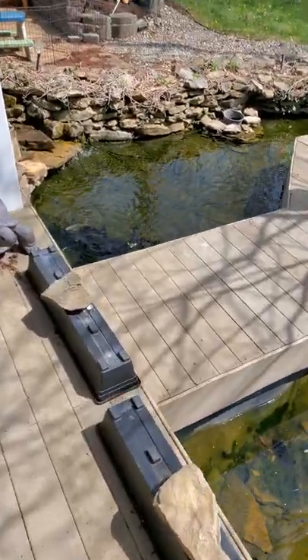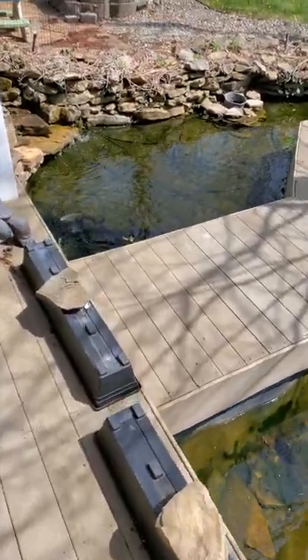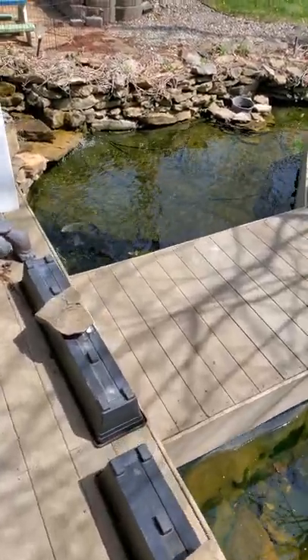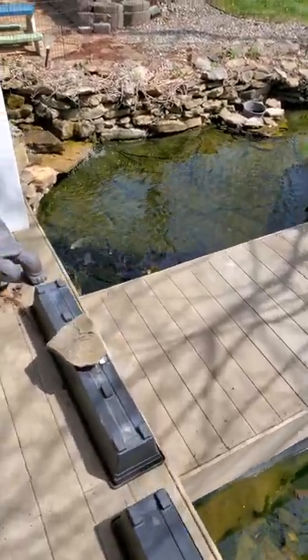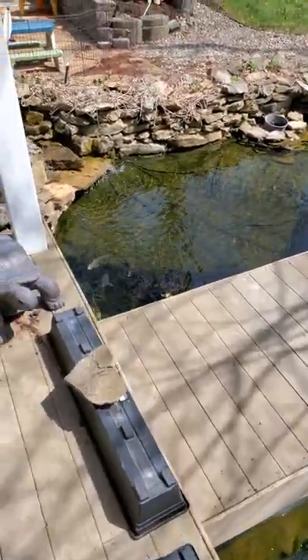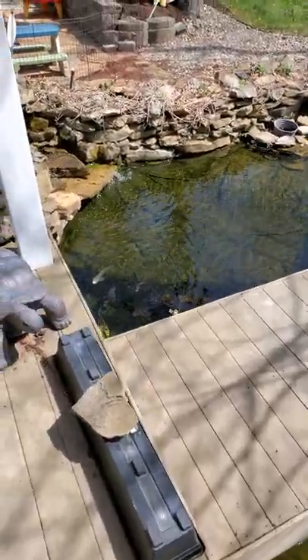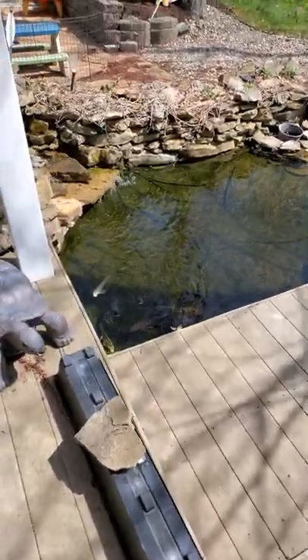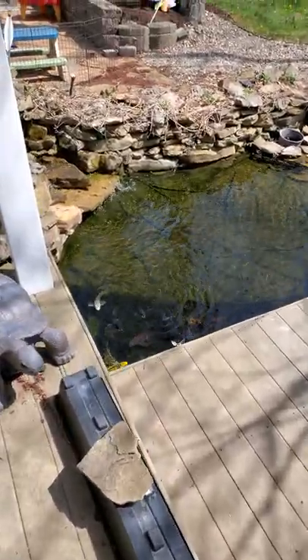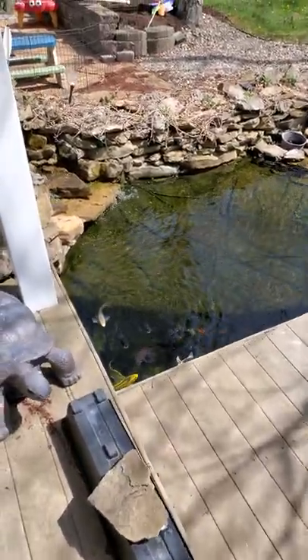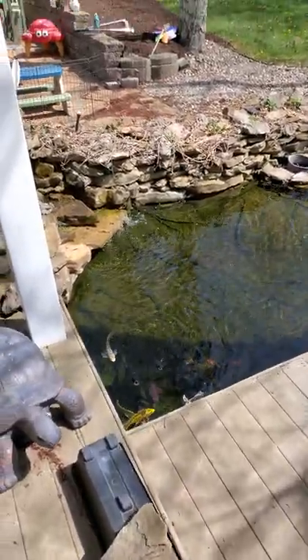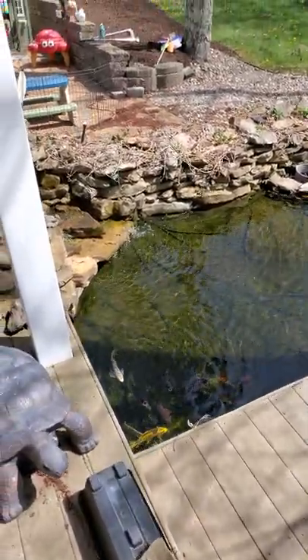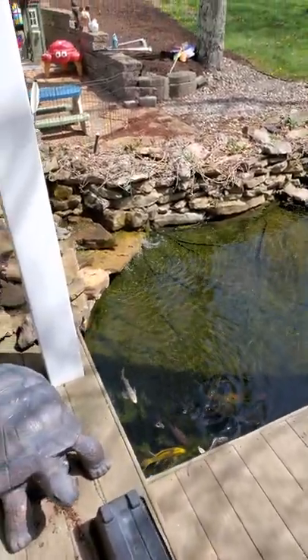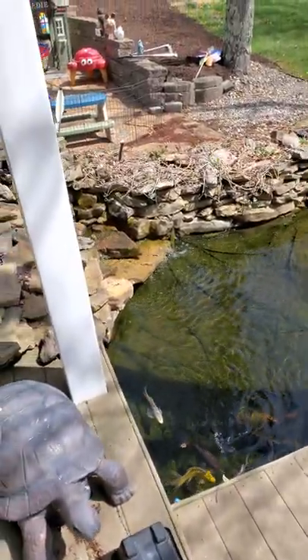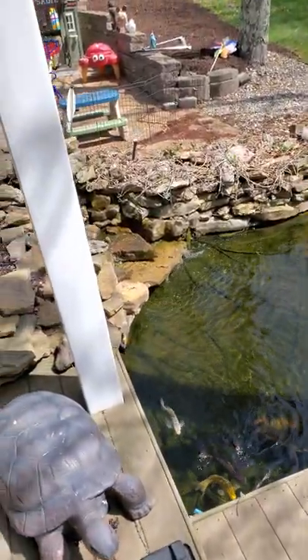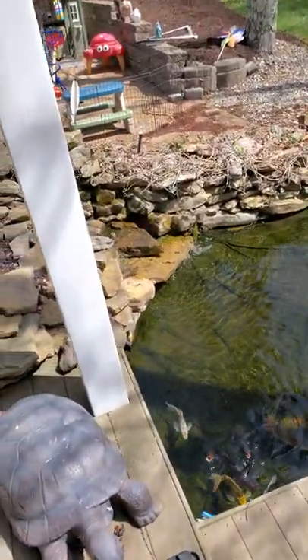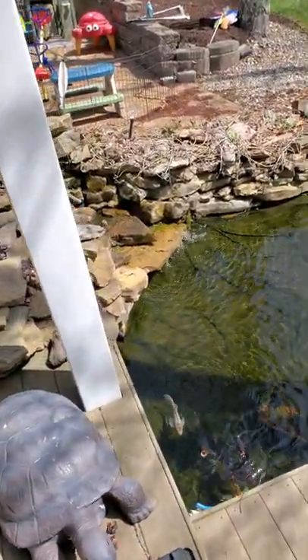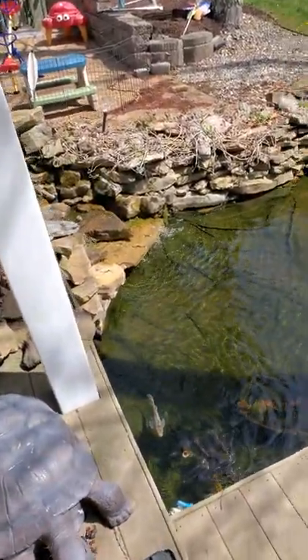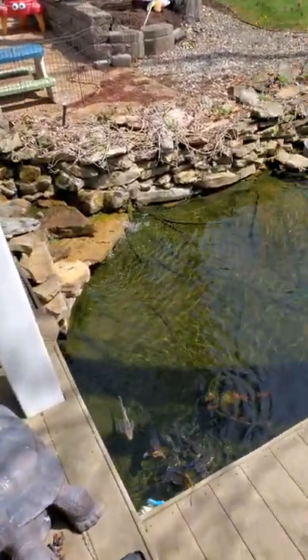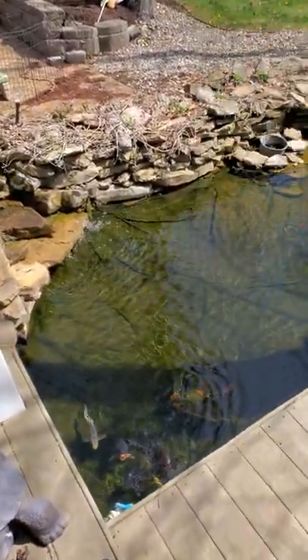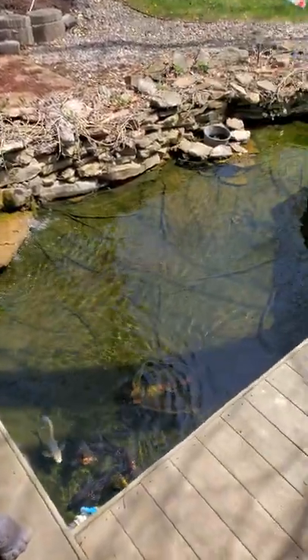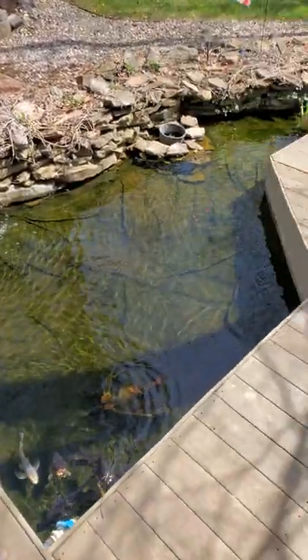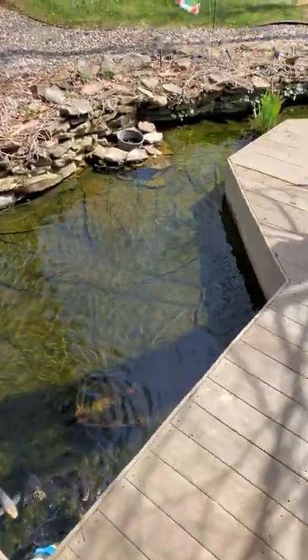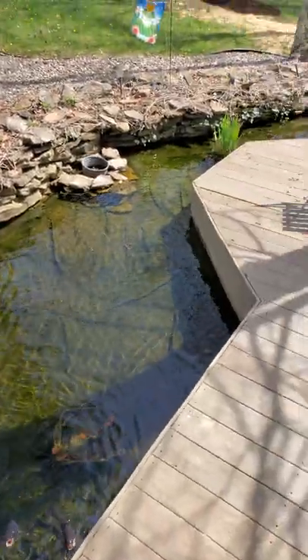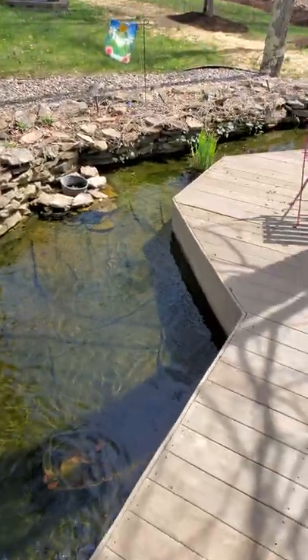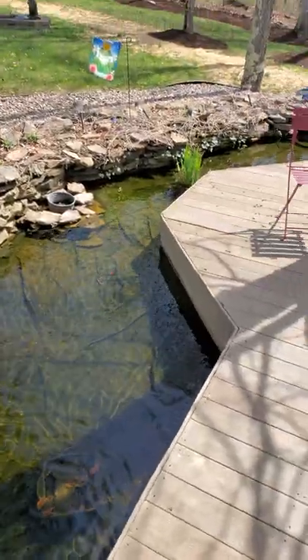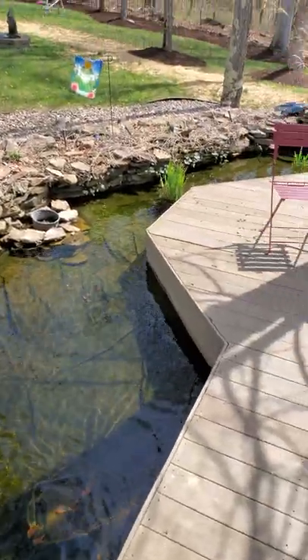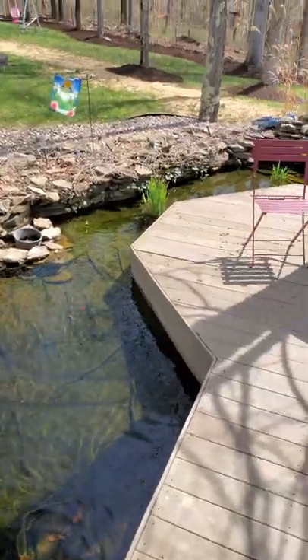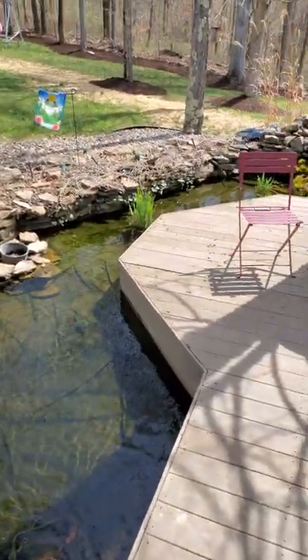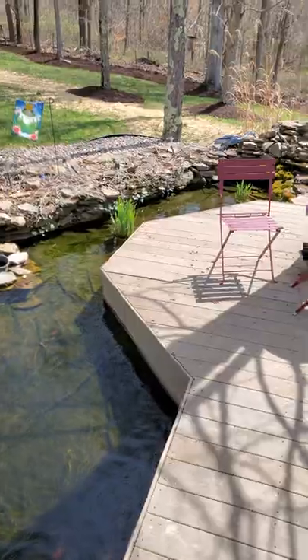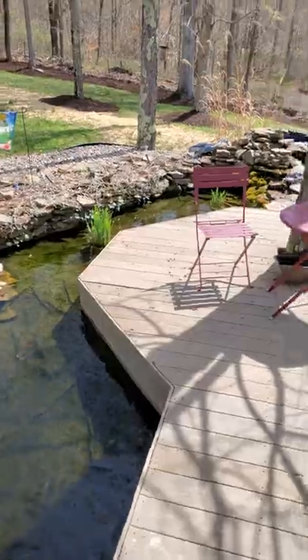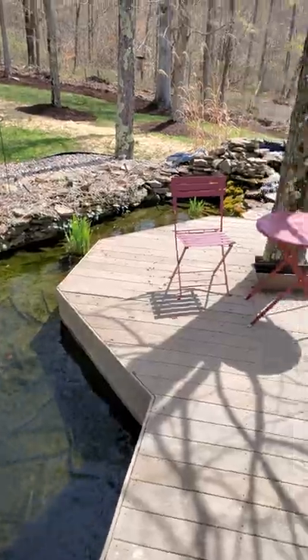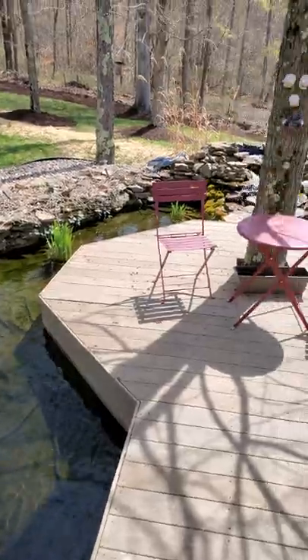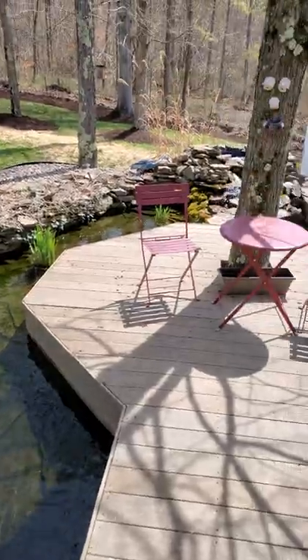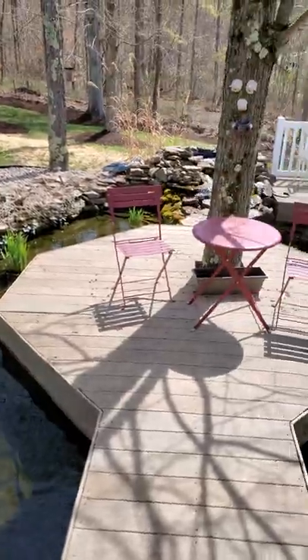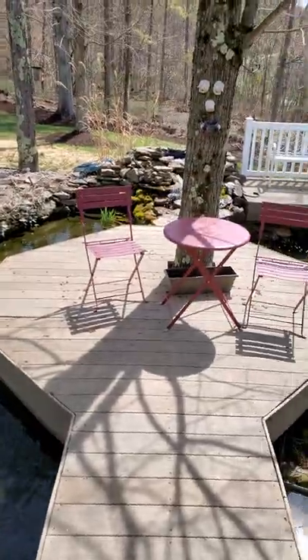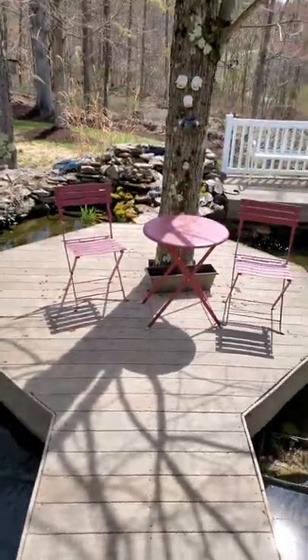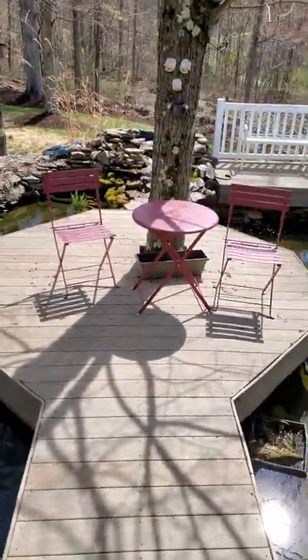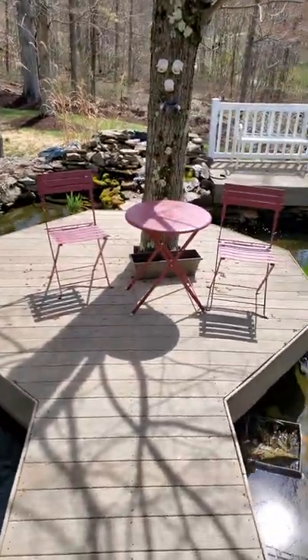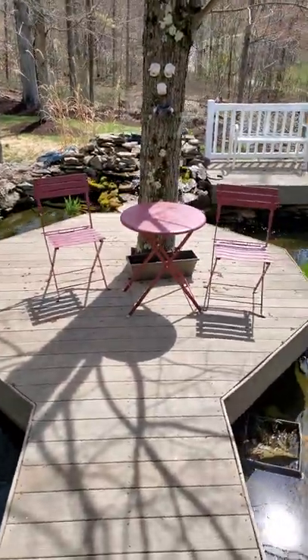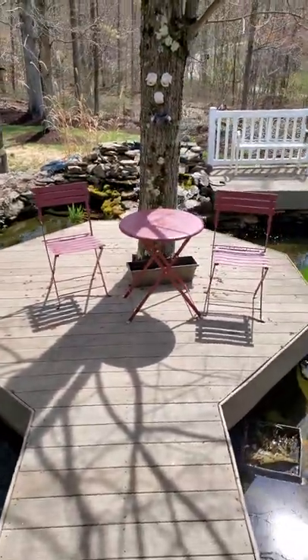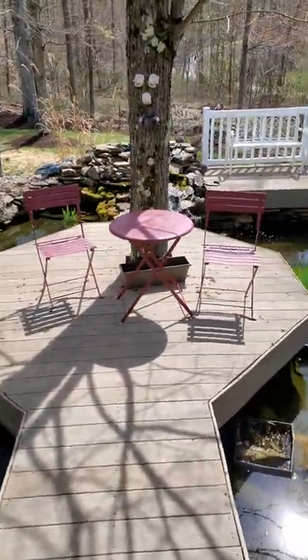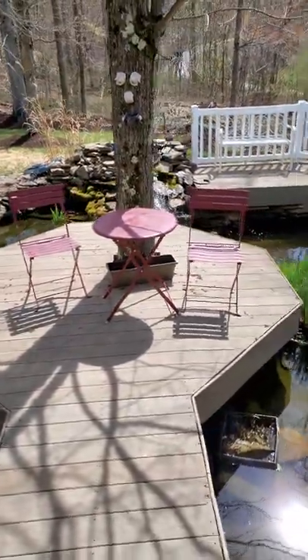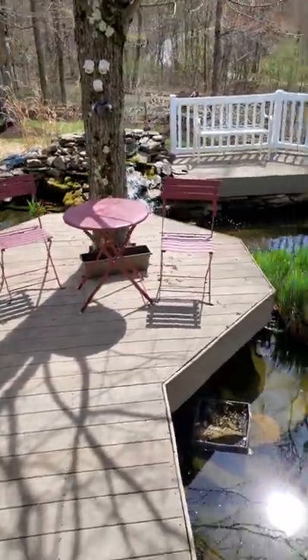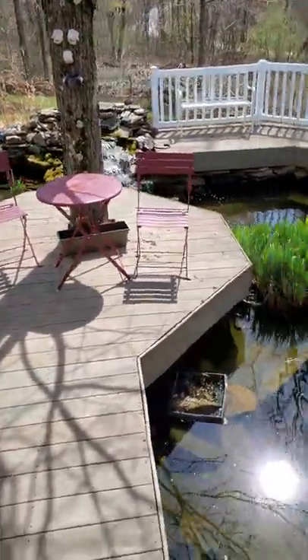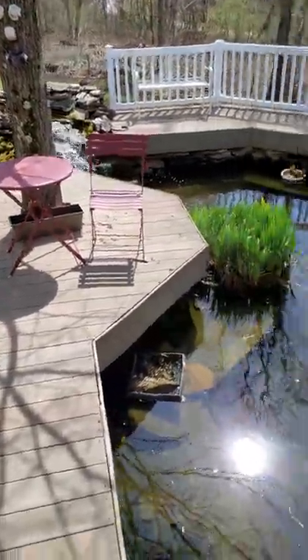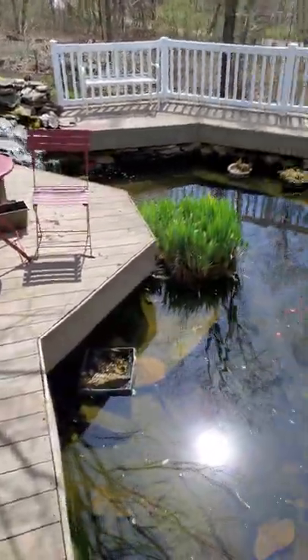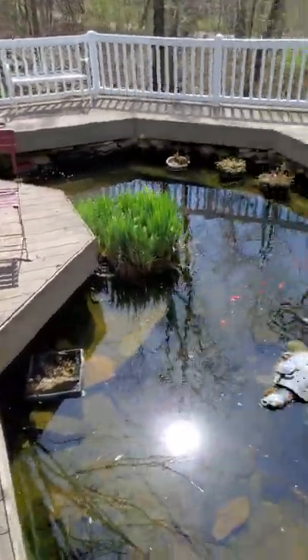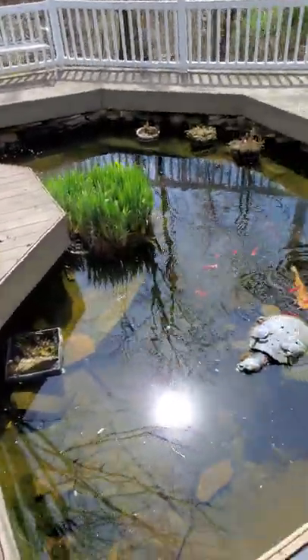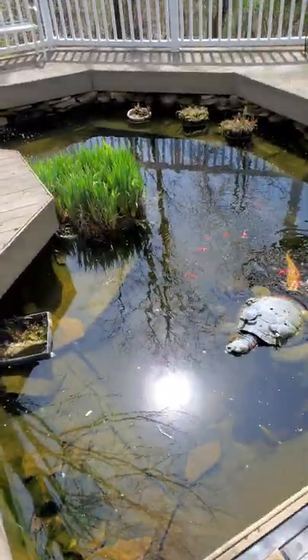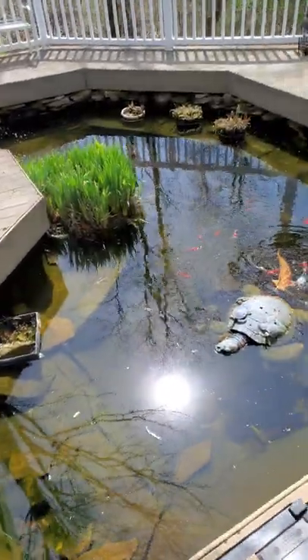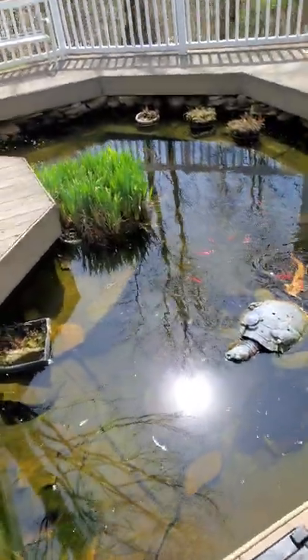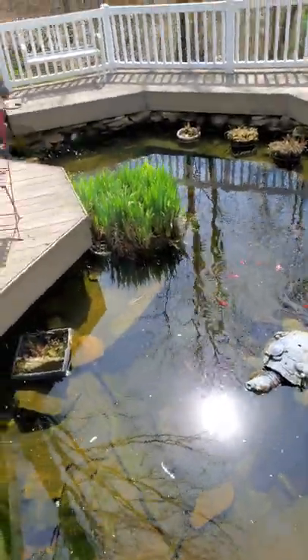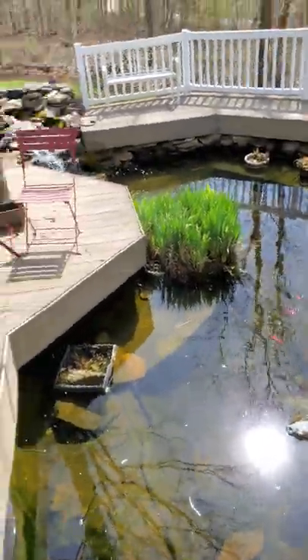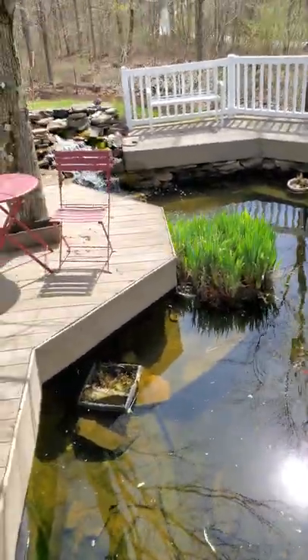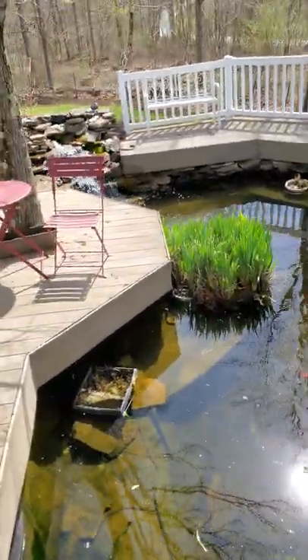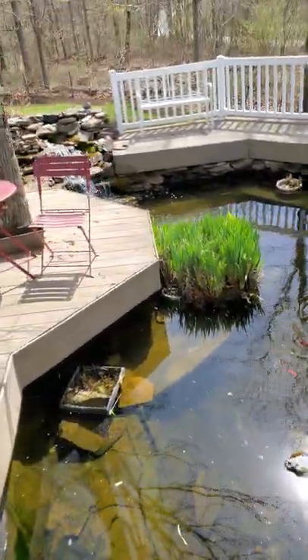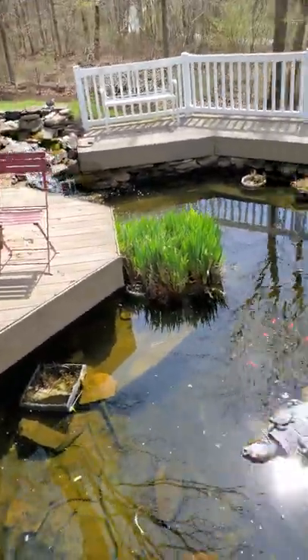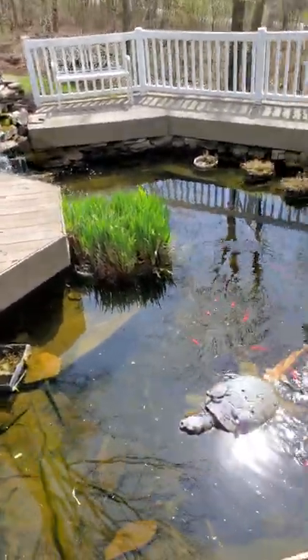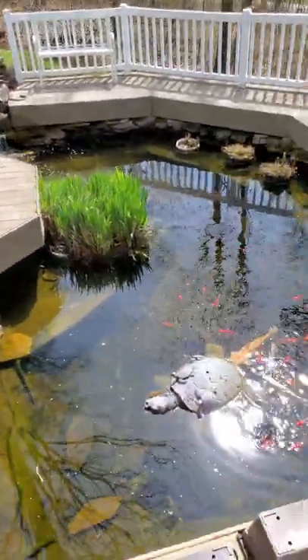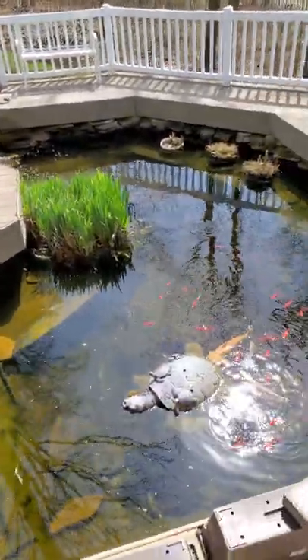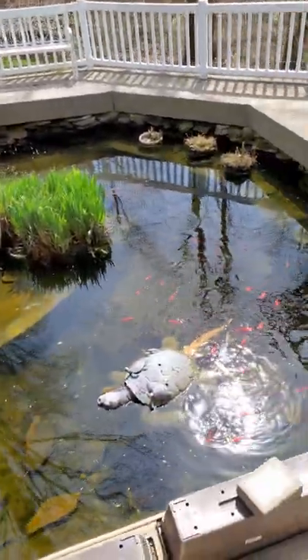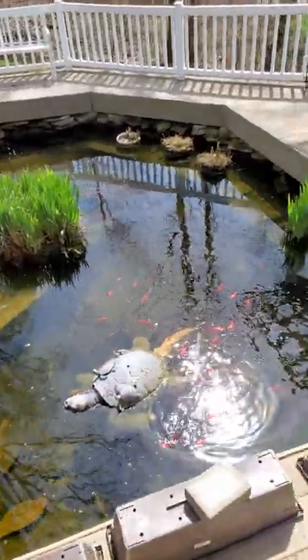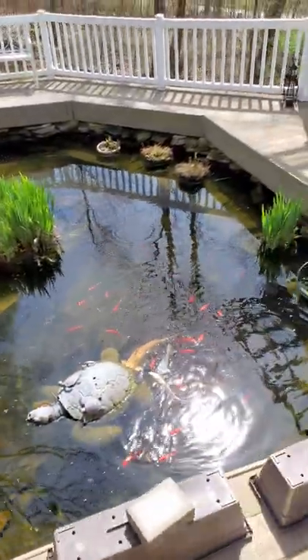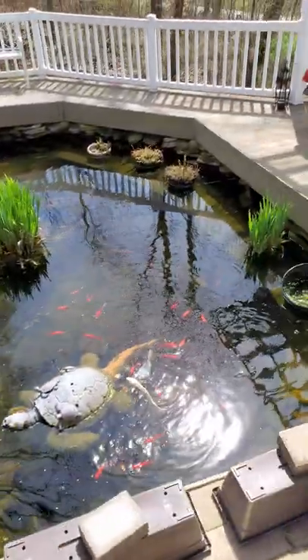This pond has two pumps and two falls. One goes into the top pond, circulates around there, goes underneath the rocks. The other falls obviously comes there.